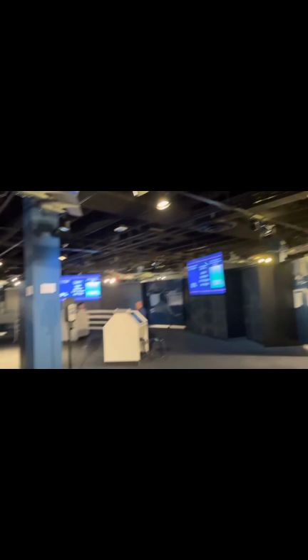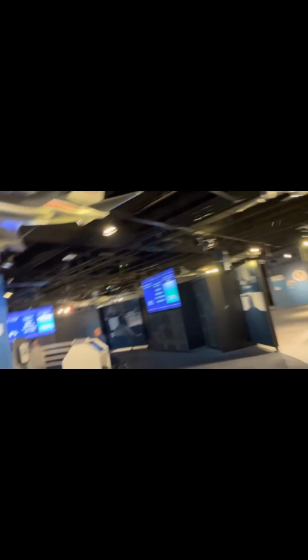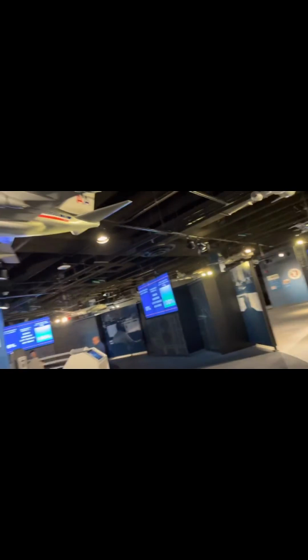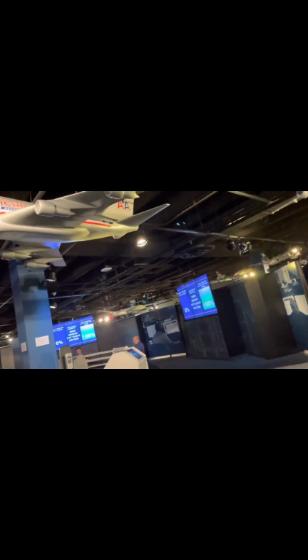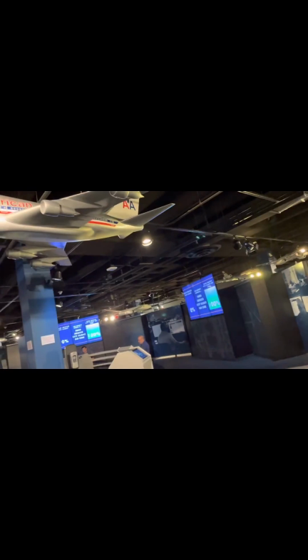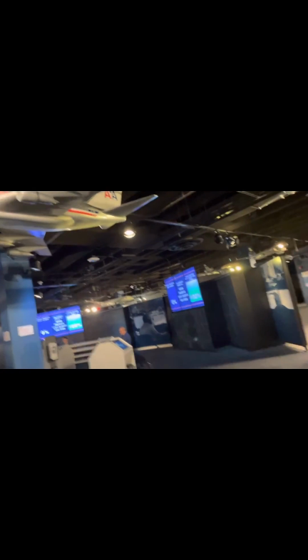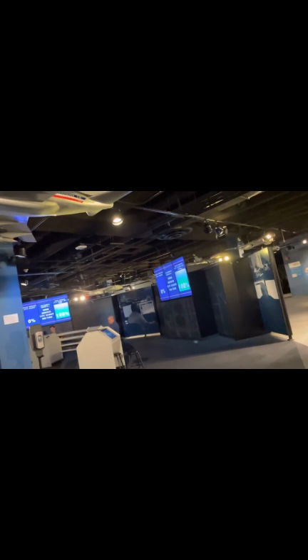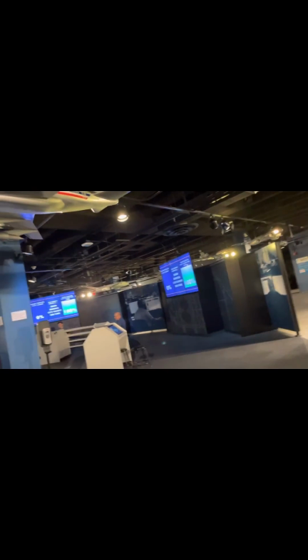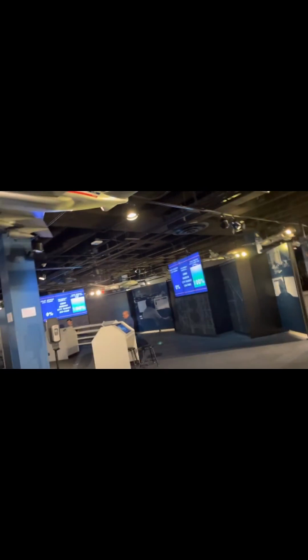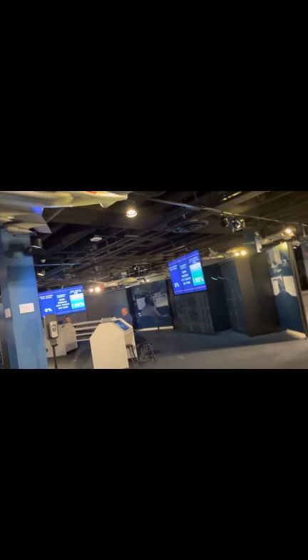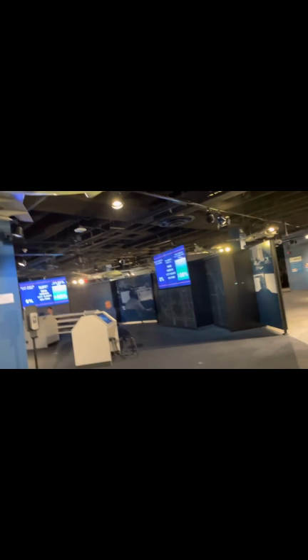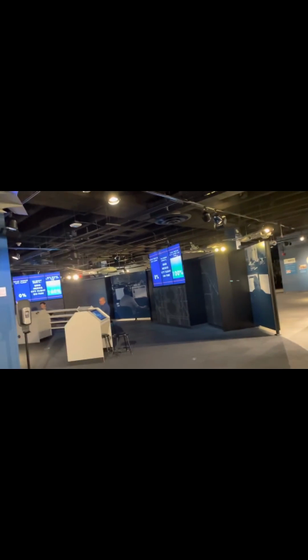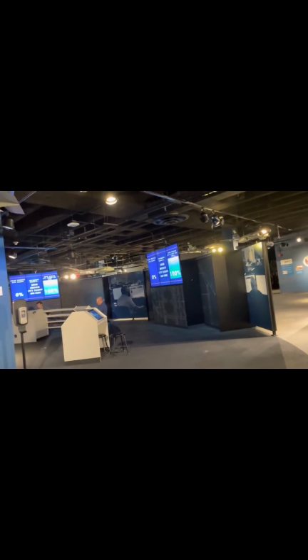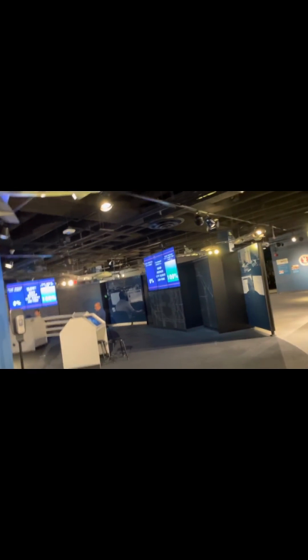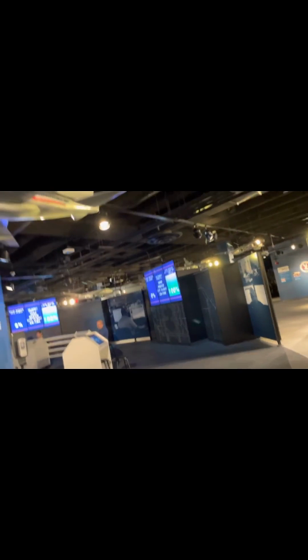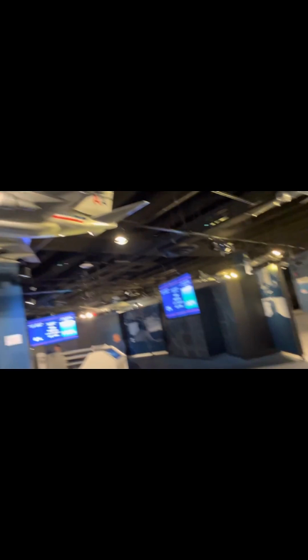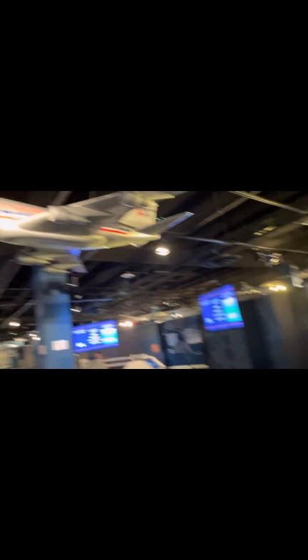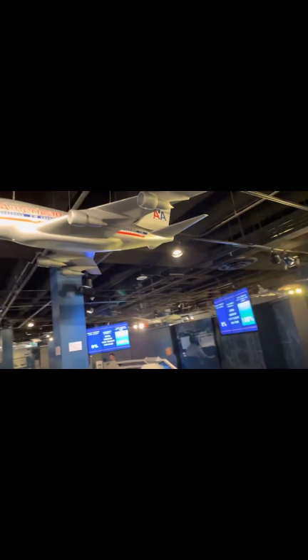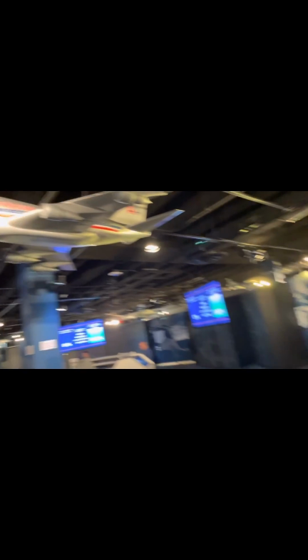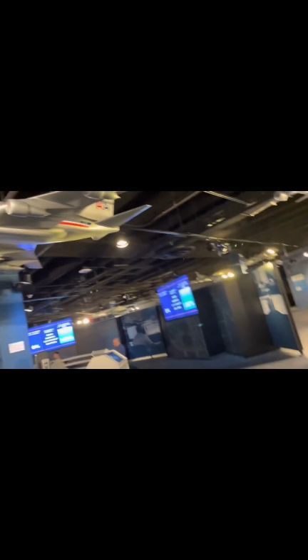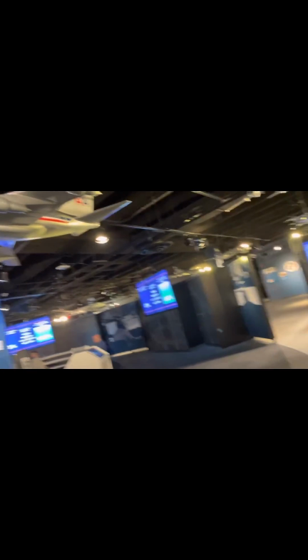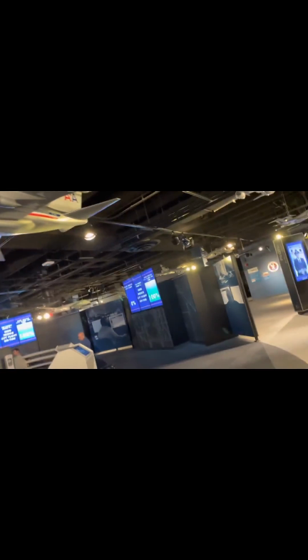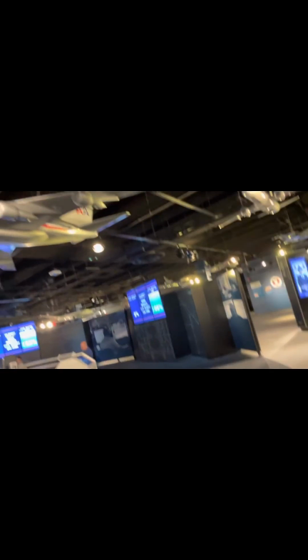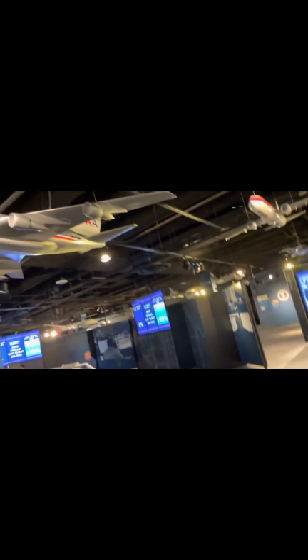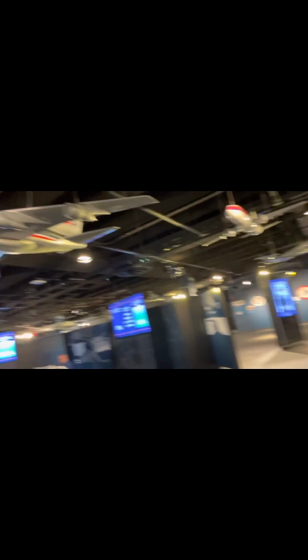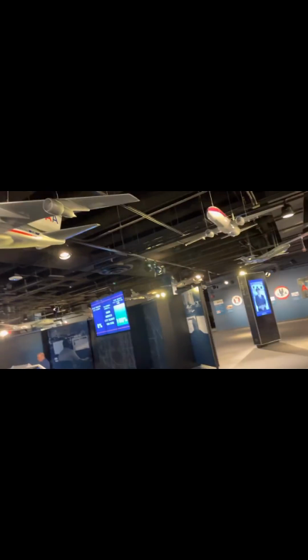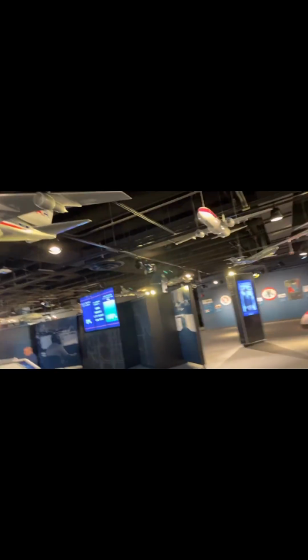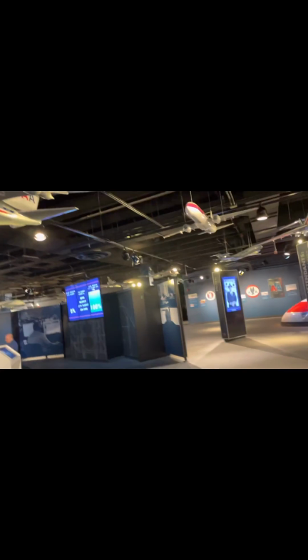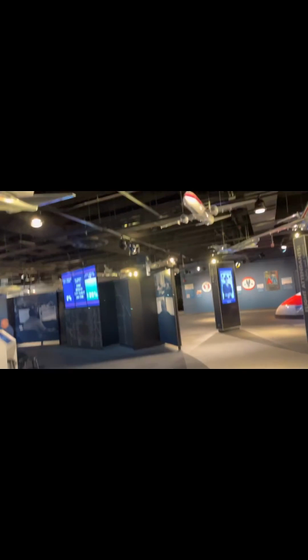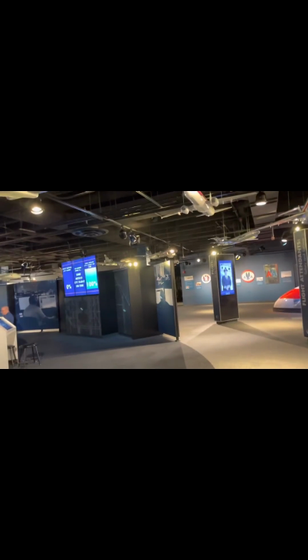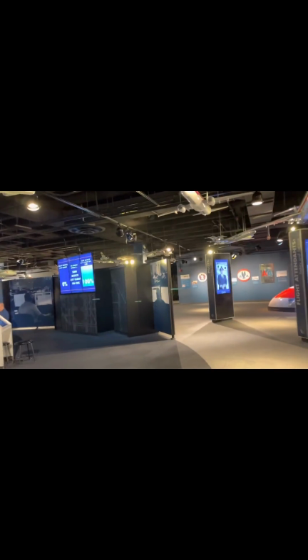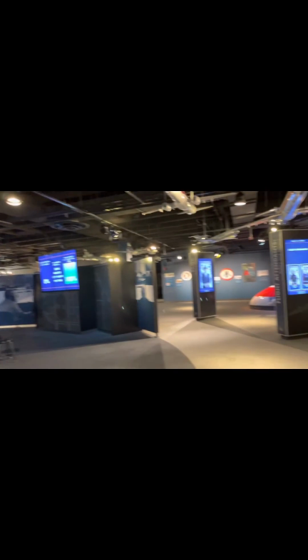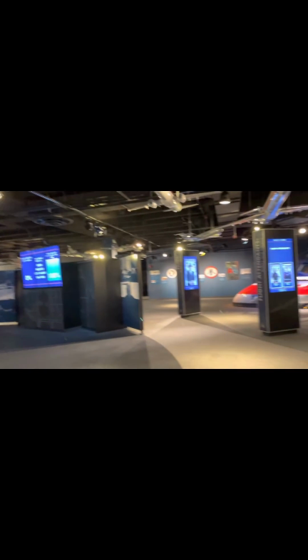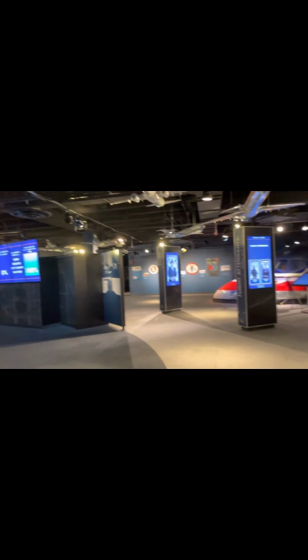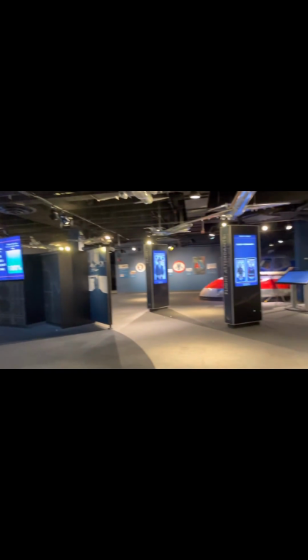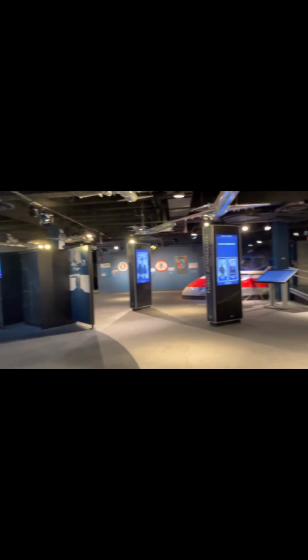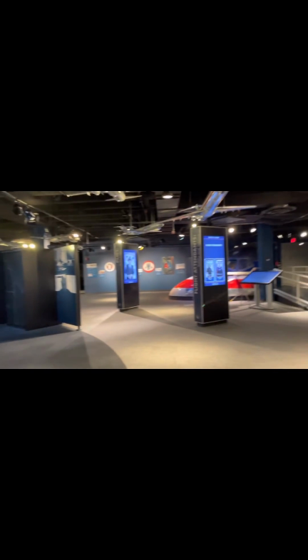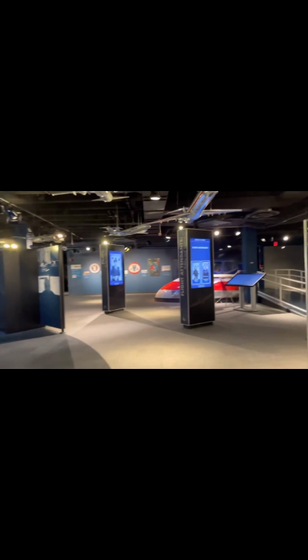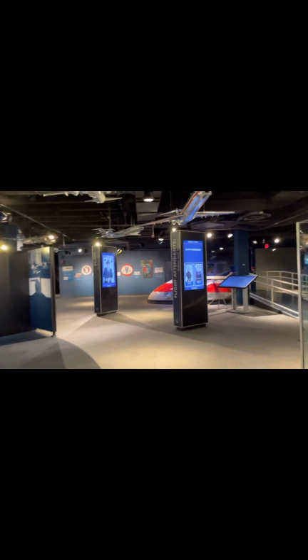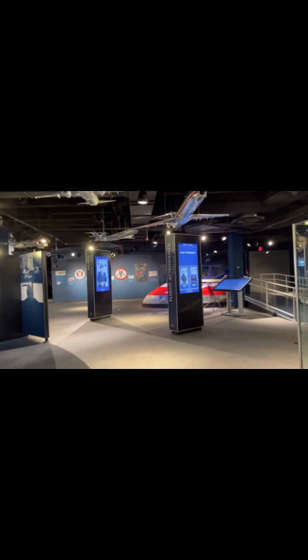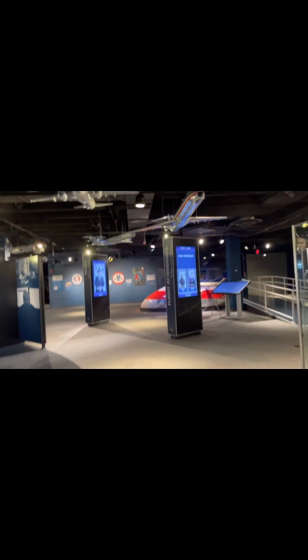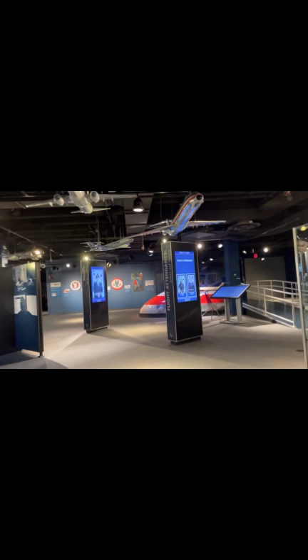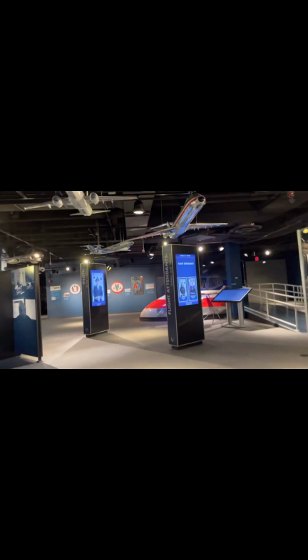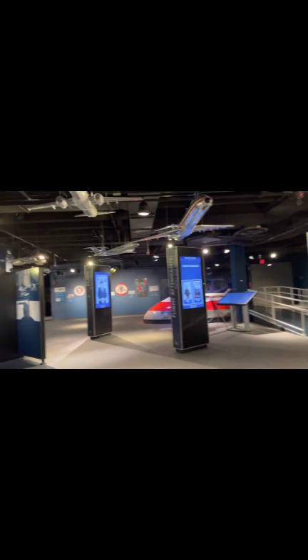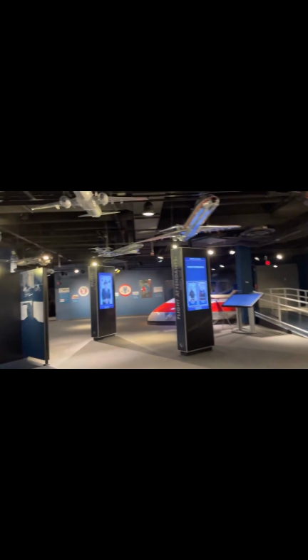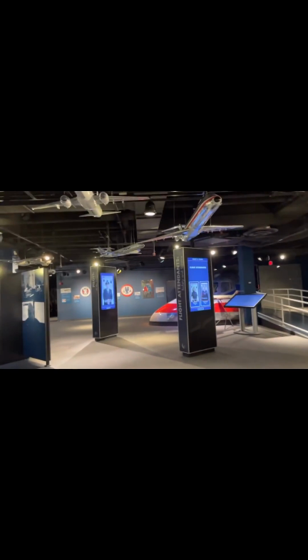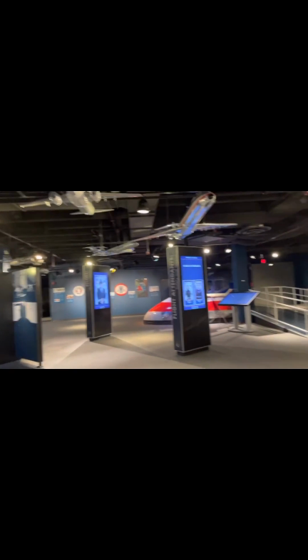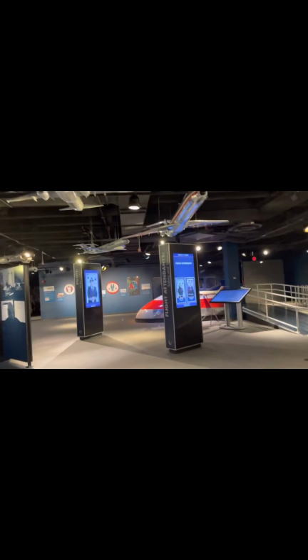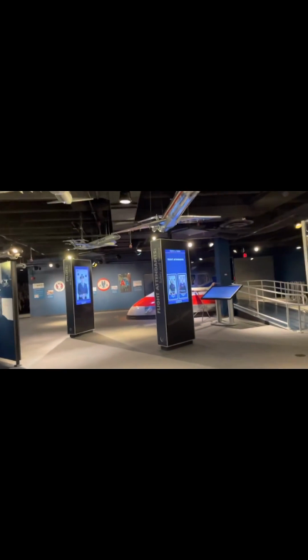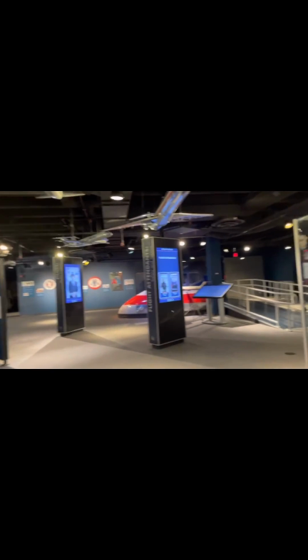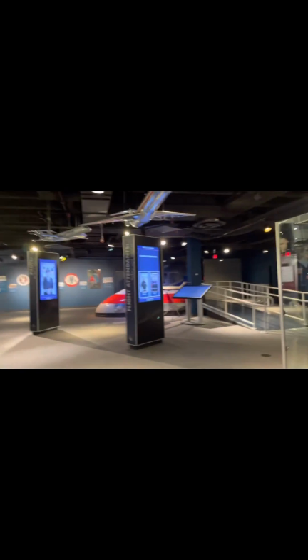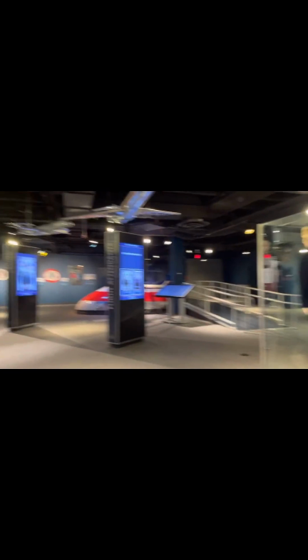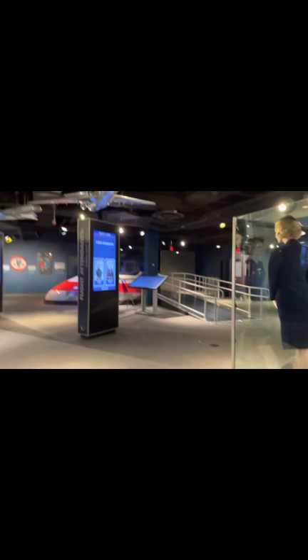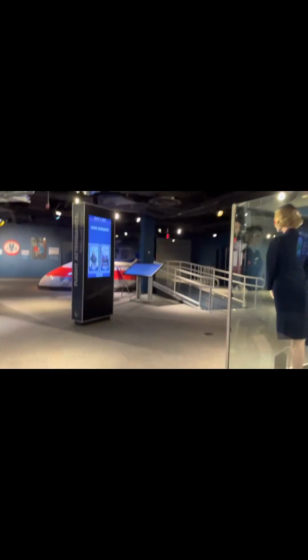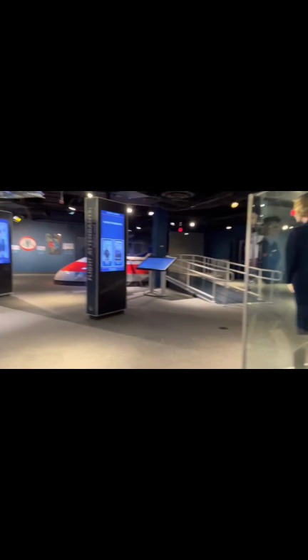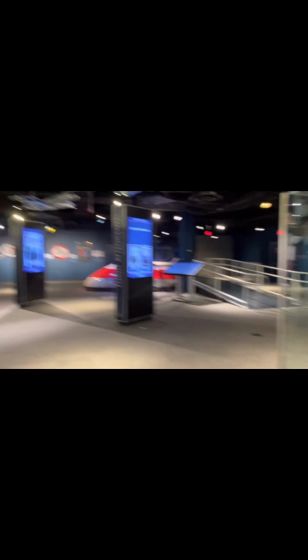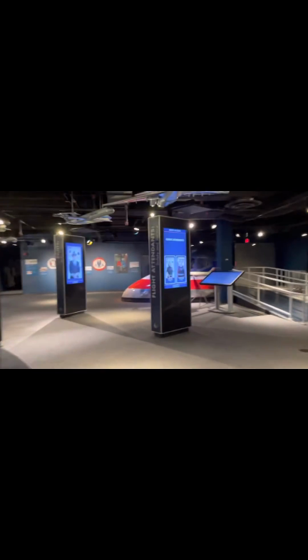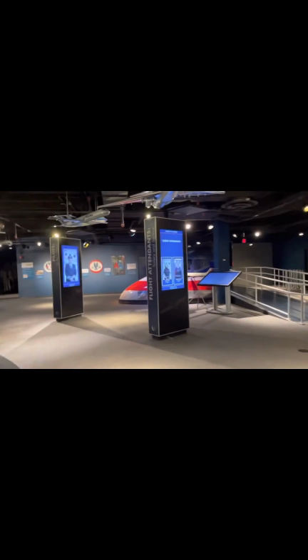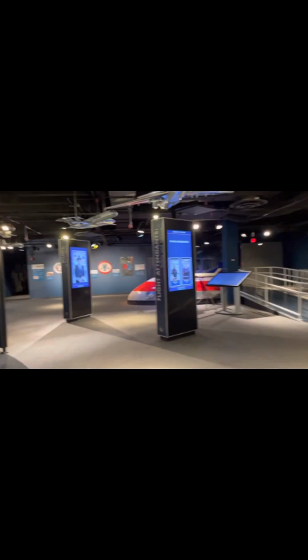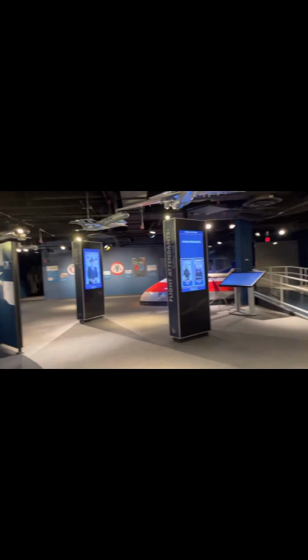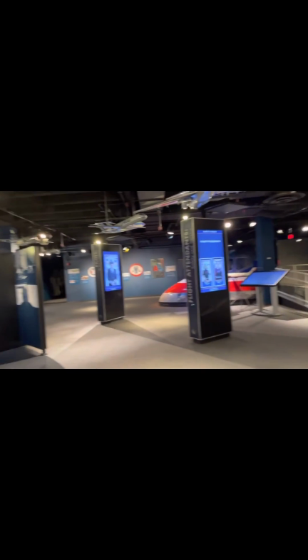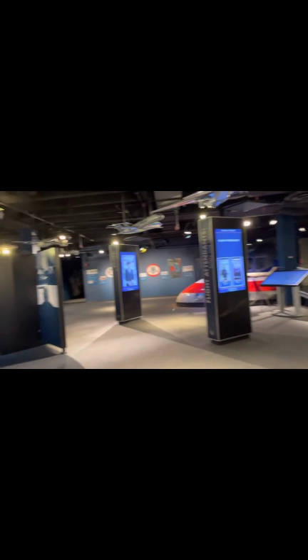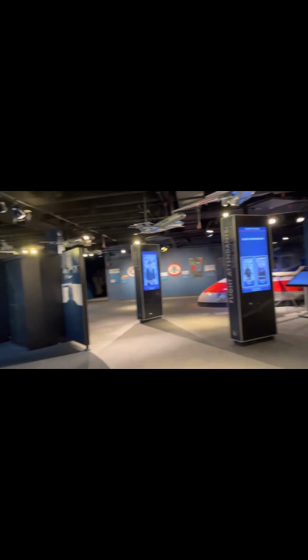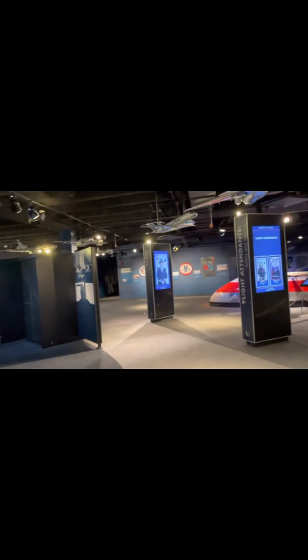Hi guys, I'm at the American Airlines C.R. Smith Museum. I did the simulators and everything. I'm just showing you the planes here.